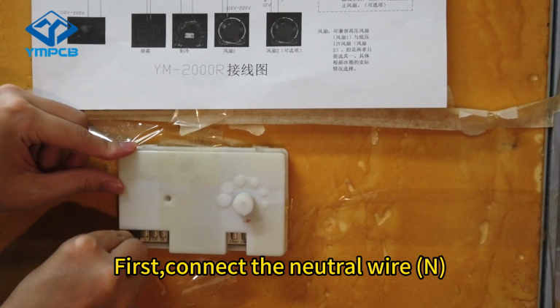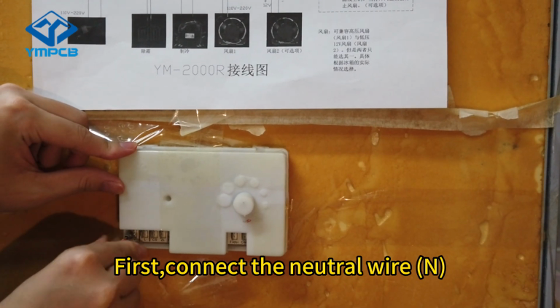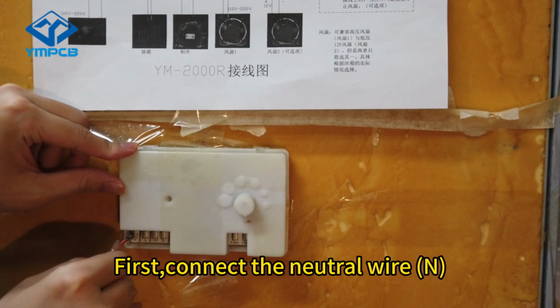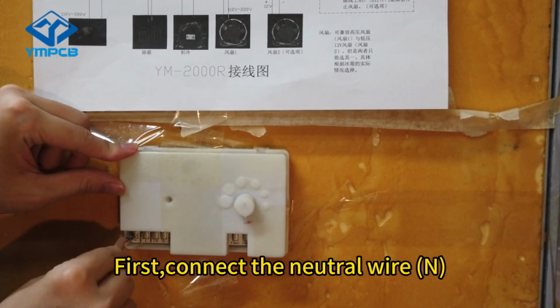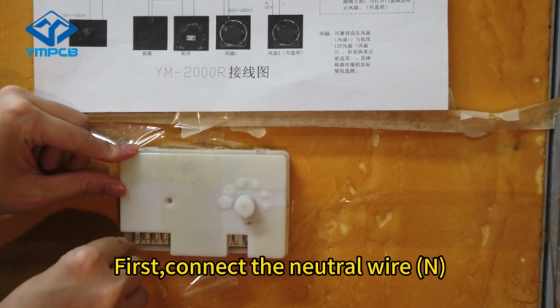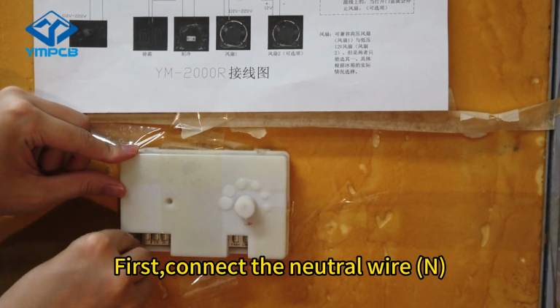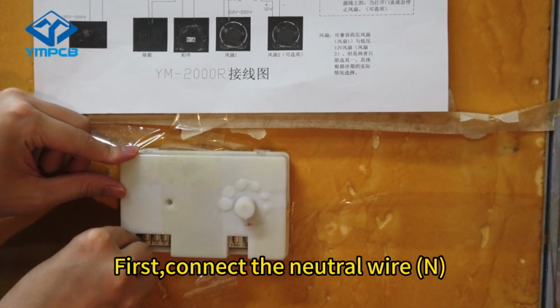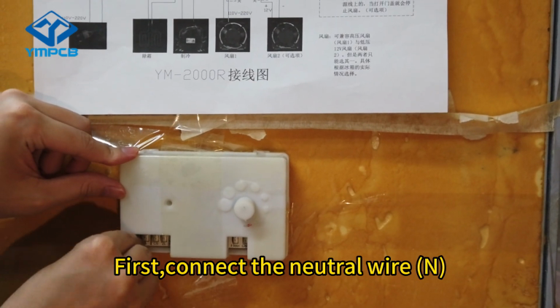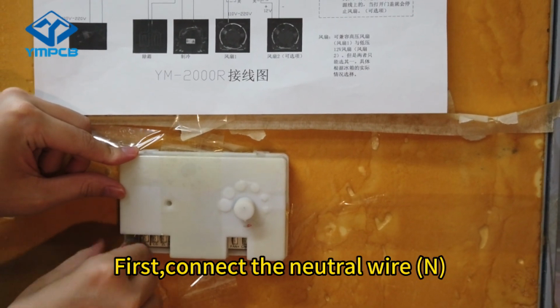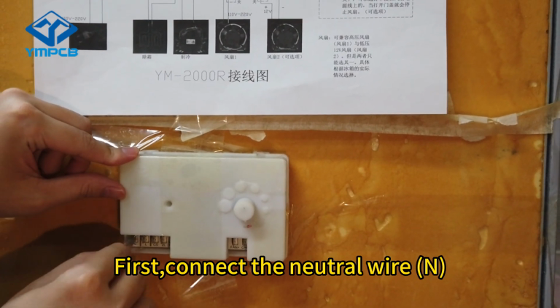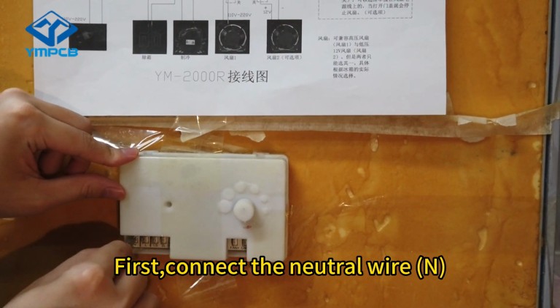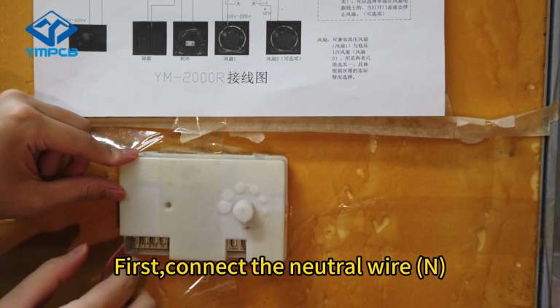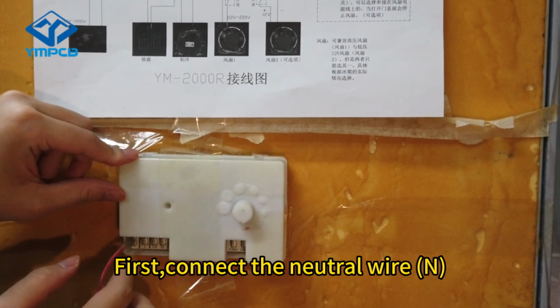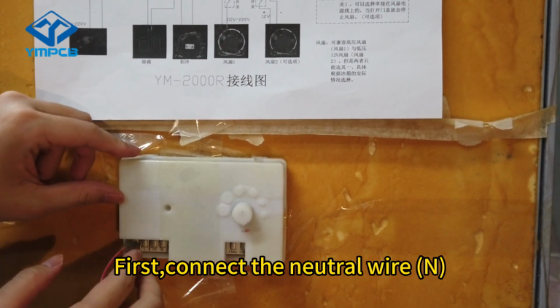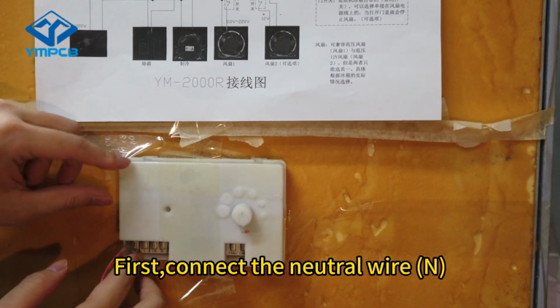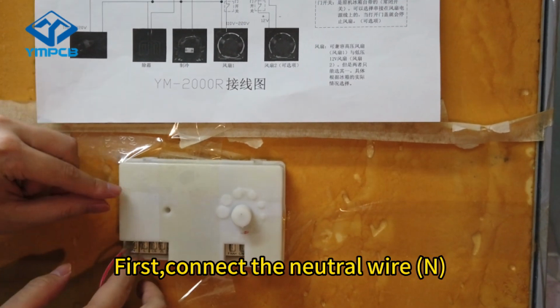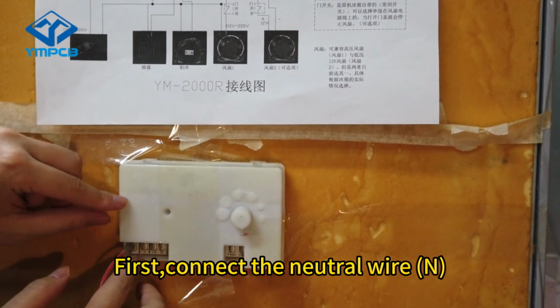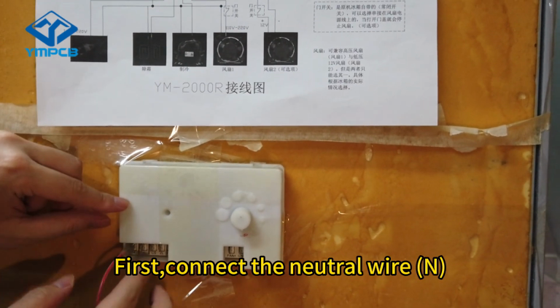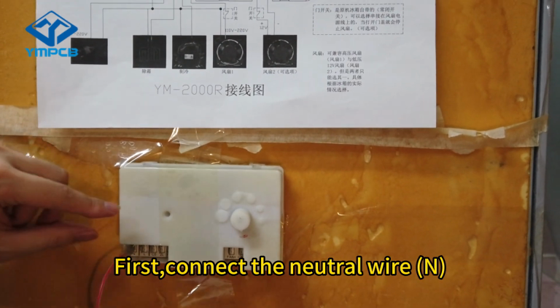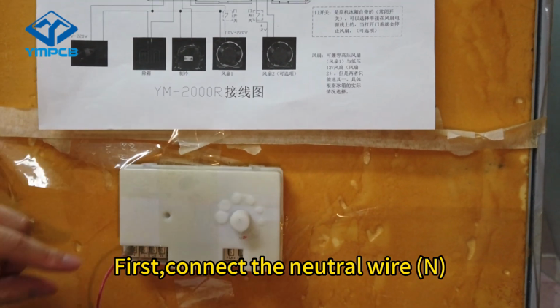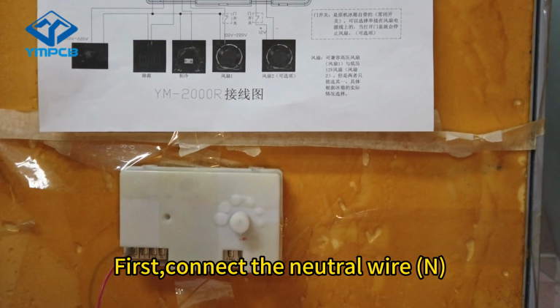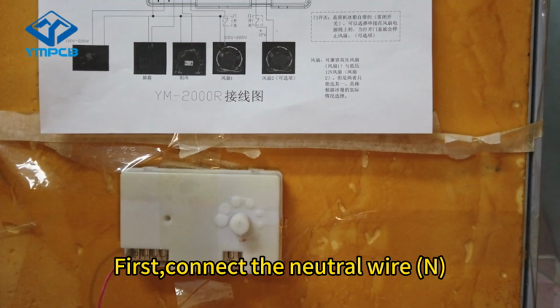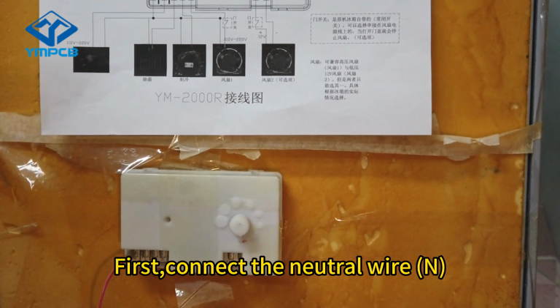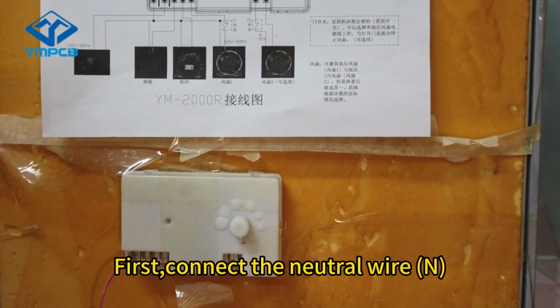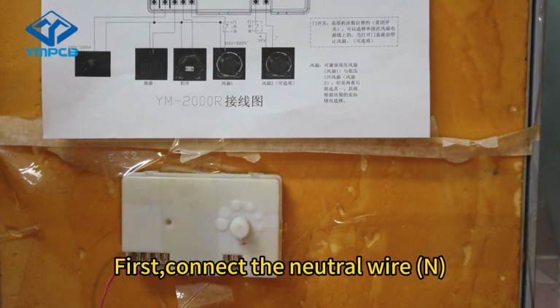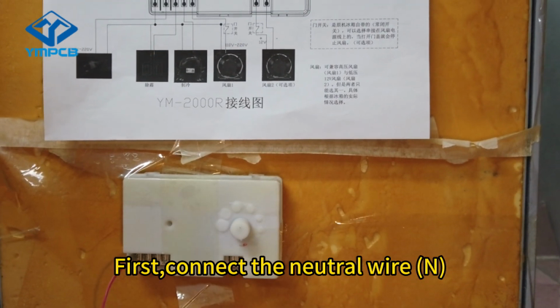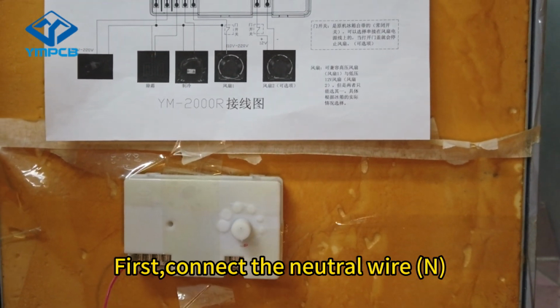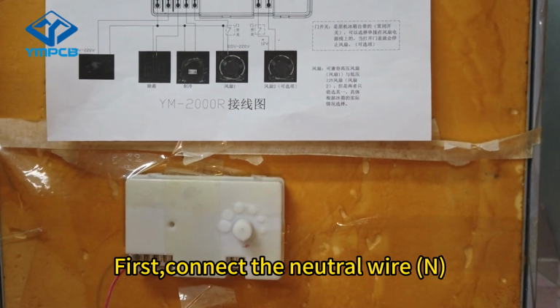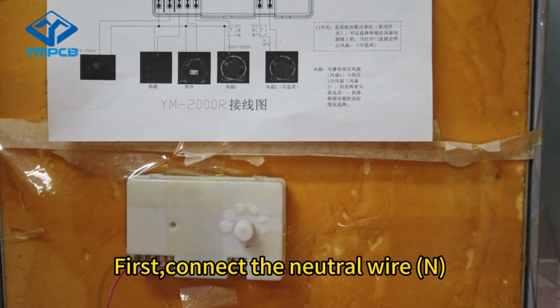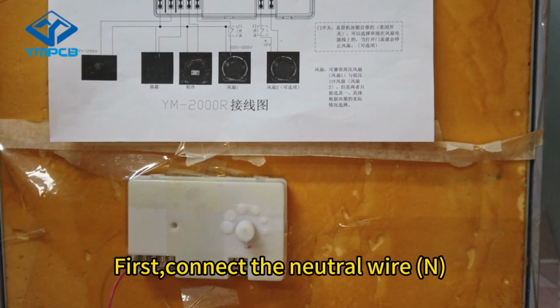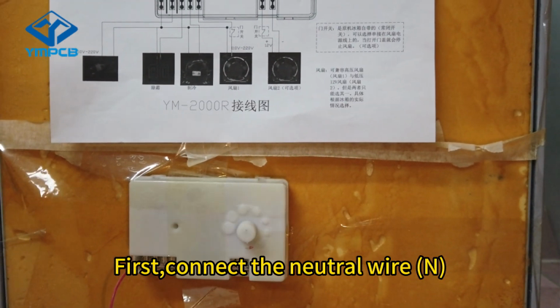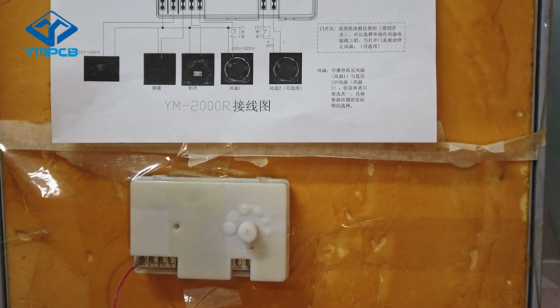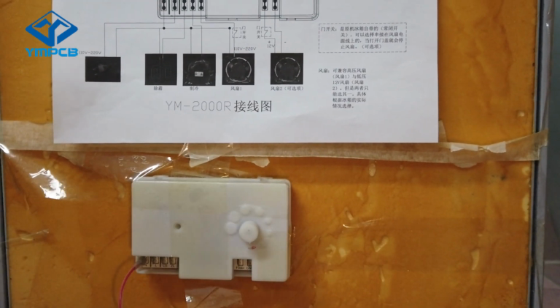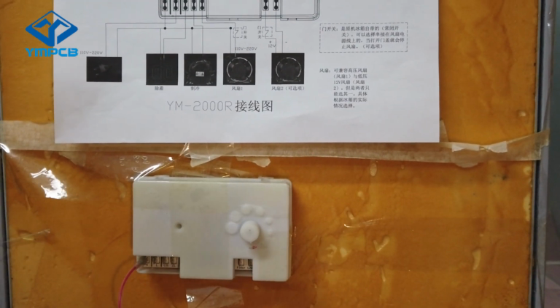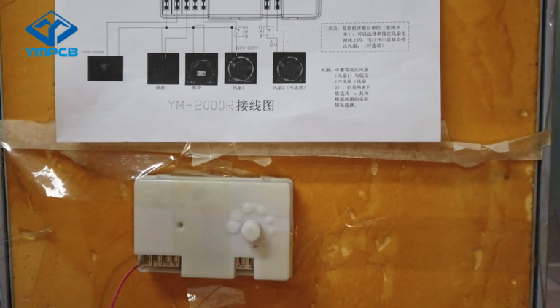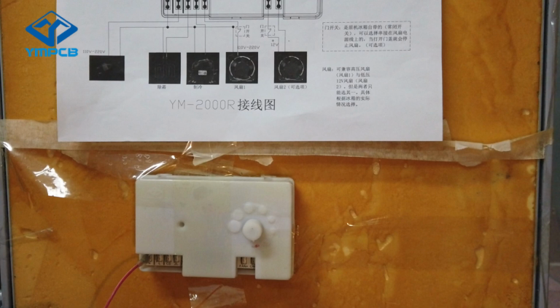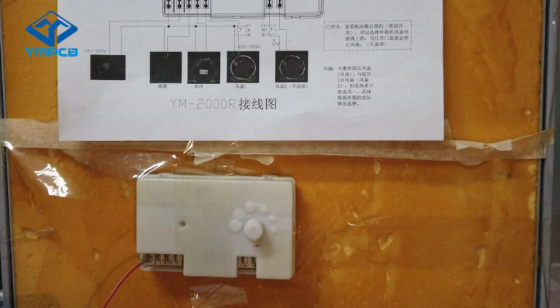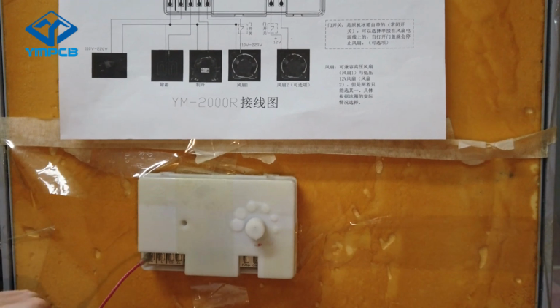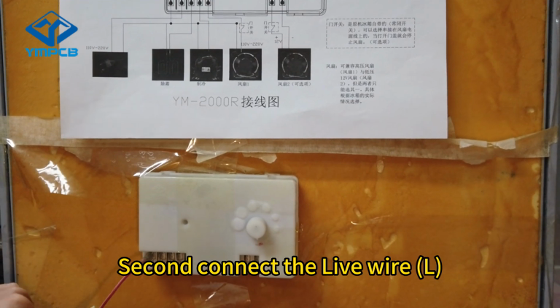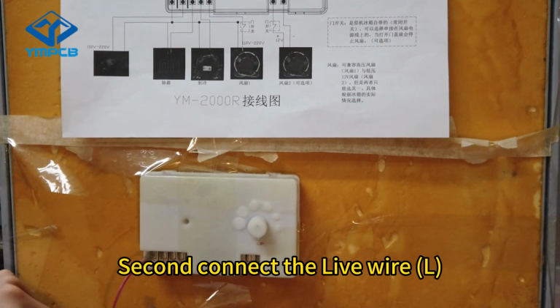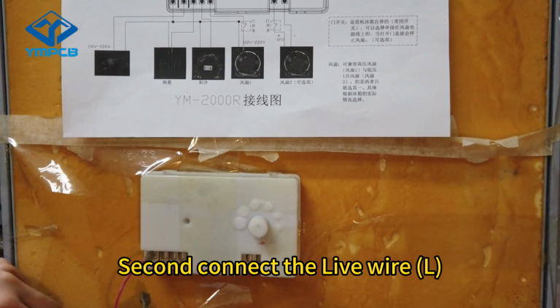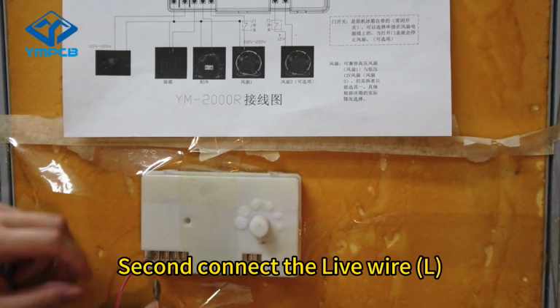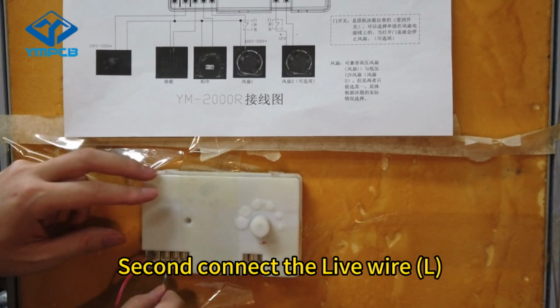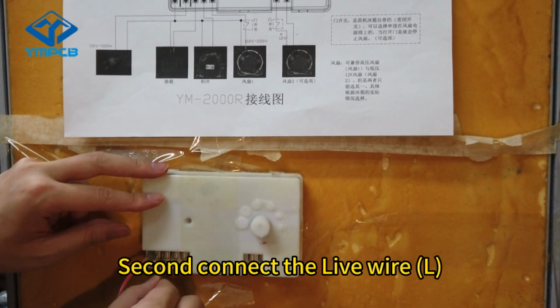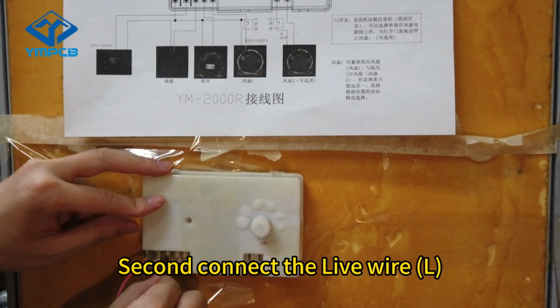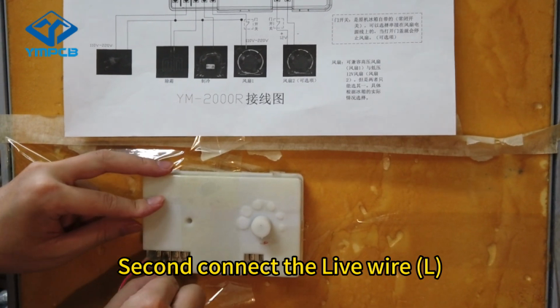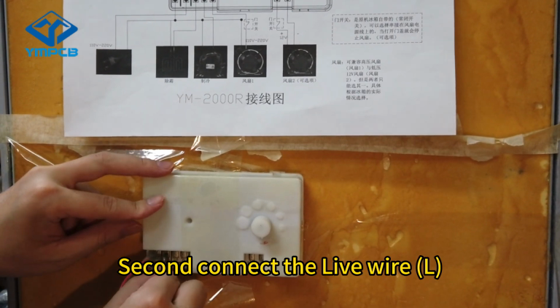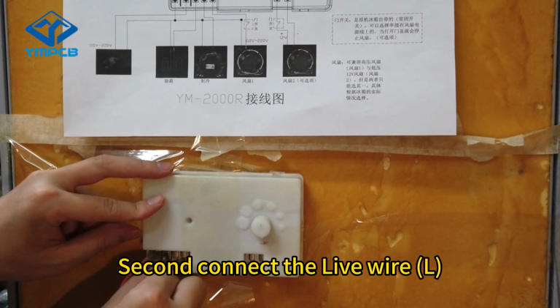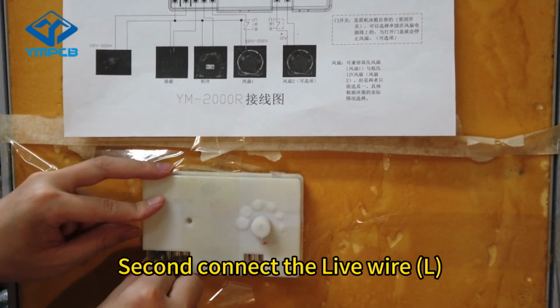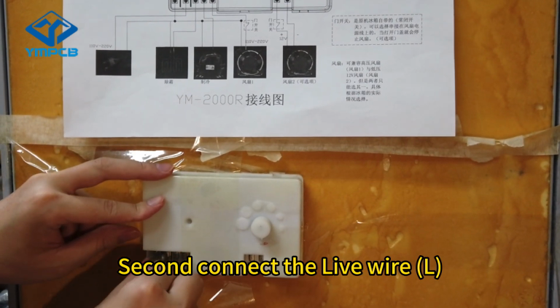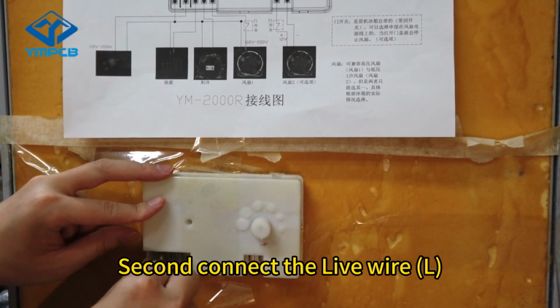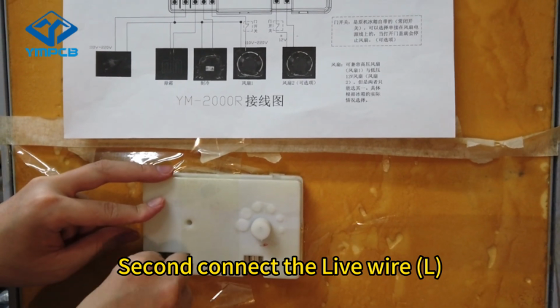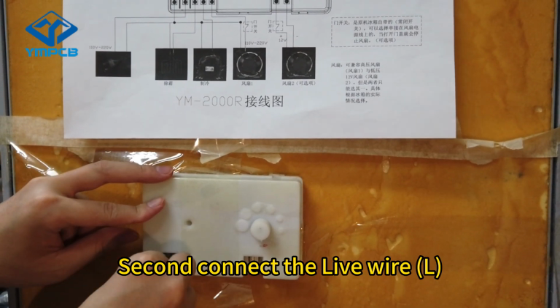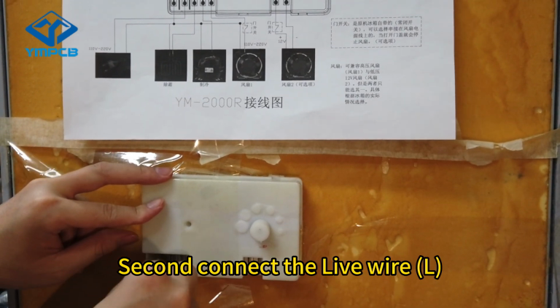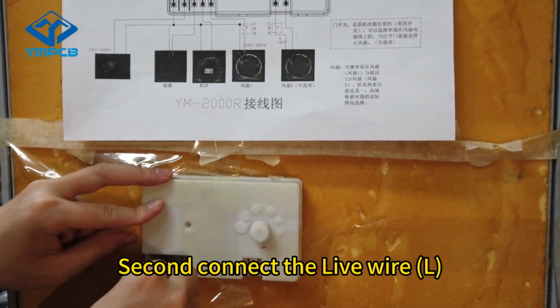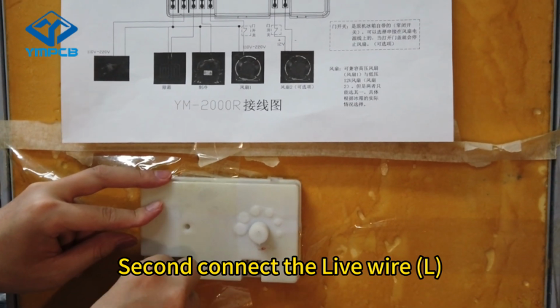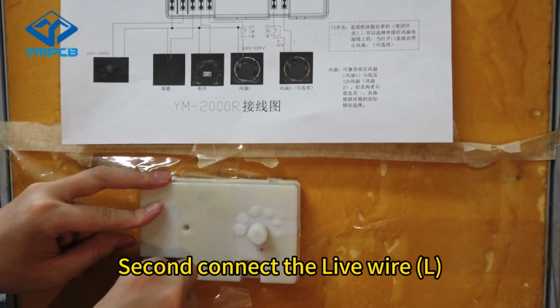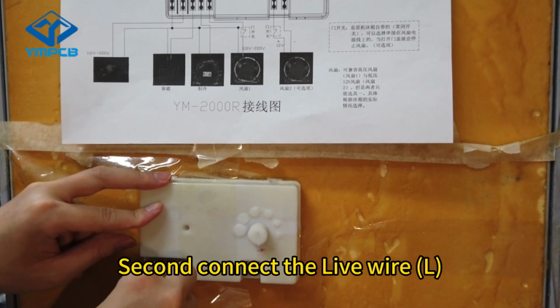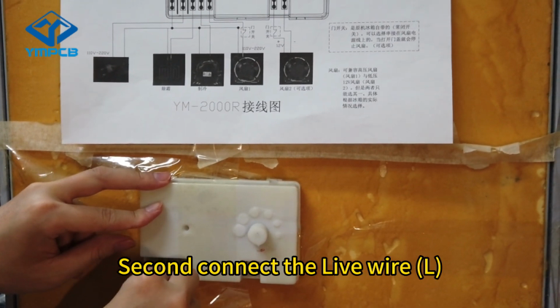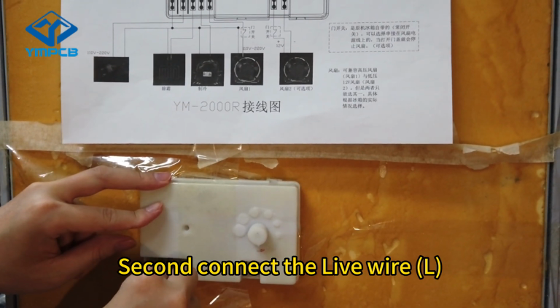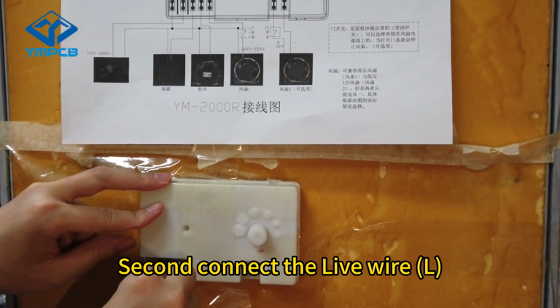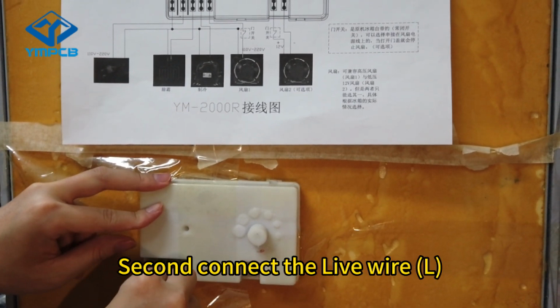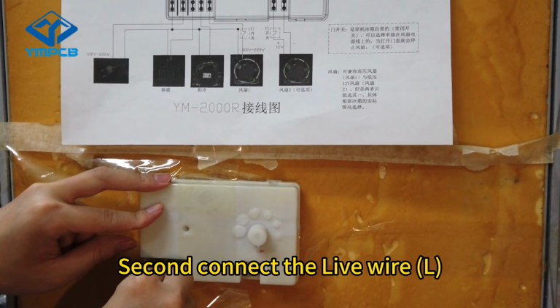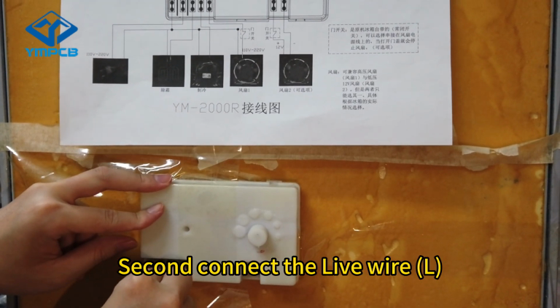First, connect the neutral wire N. Second, connect the live wire L.